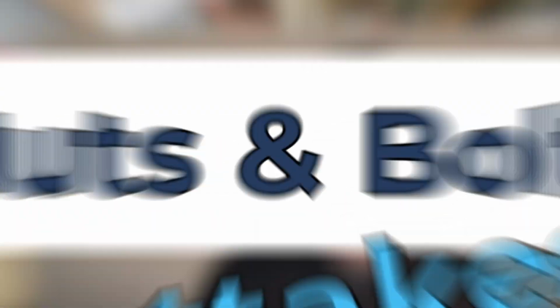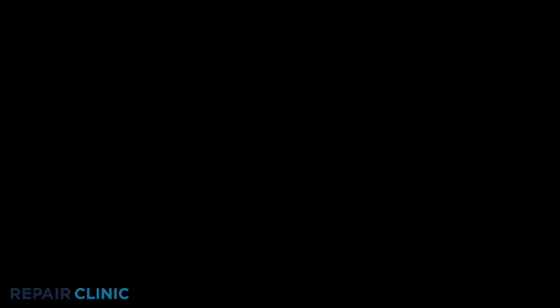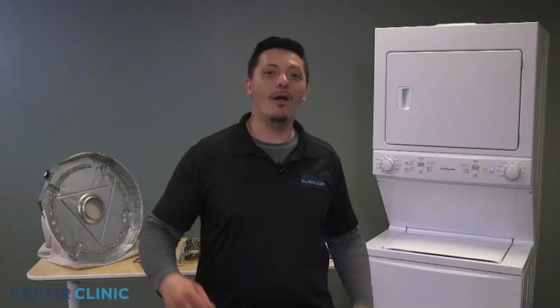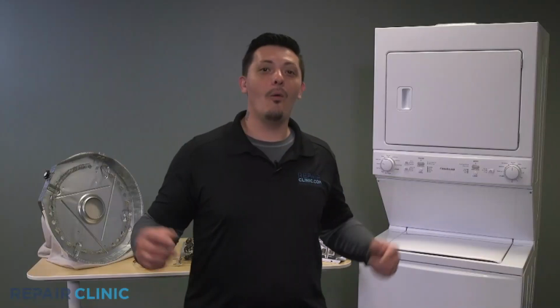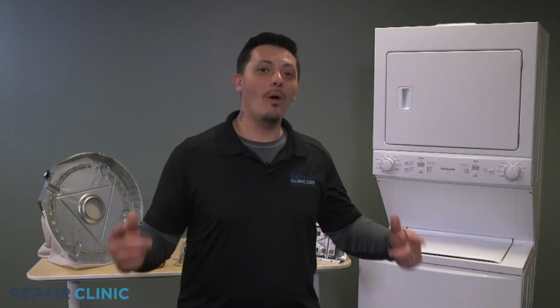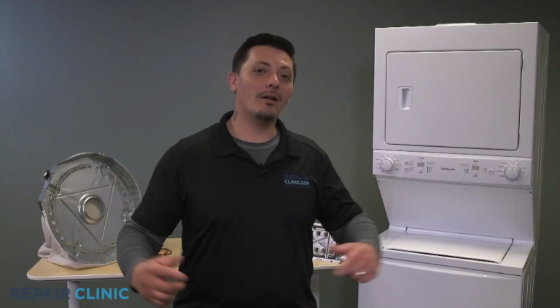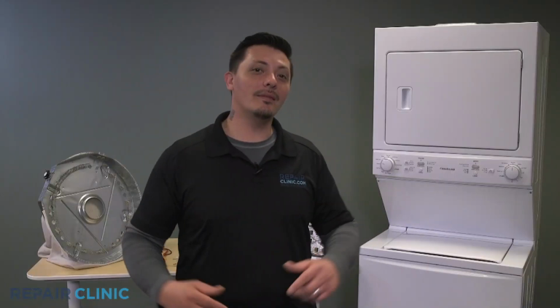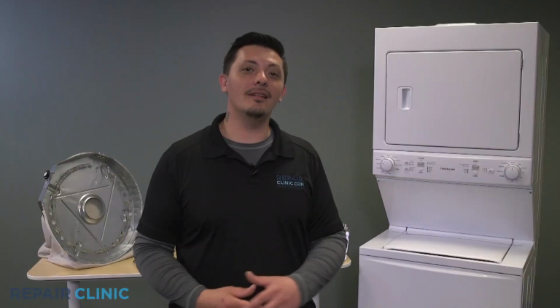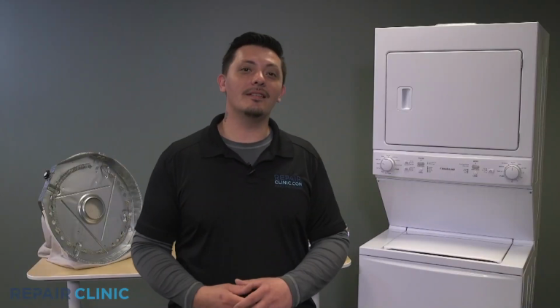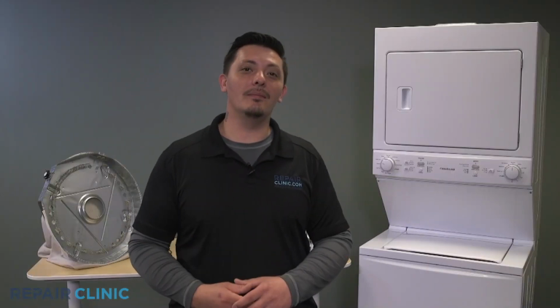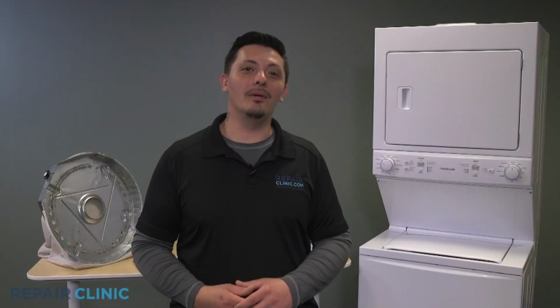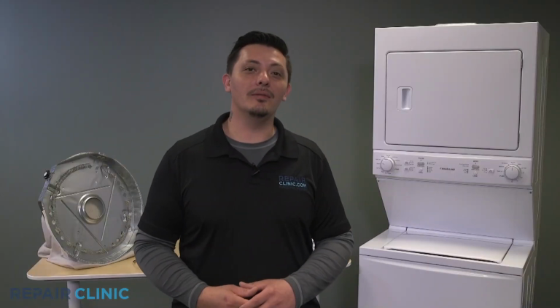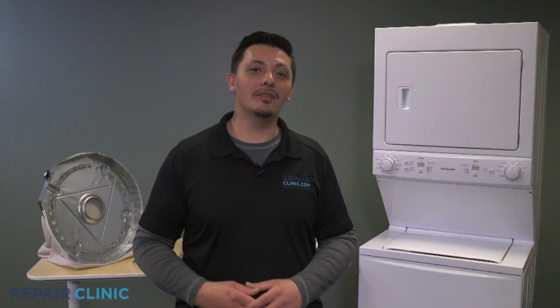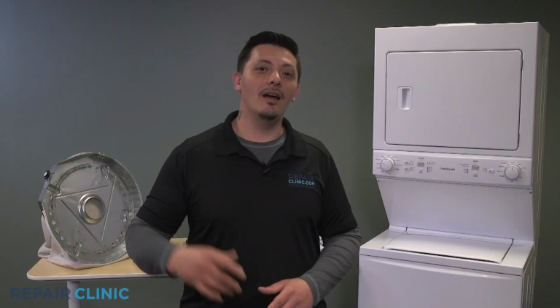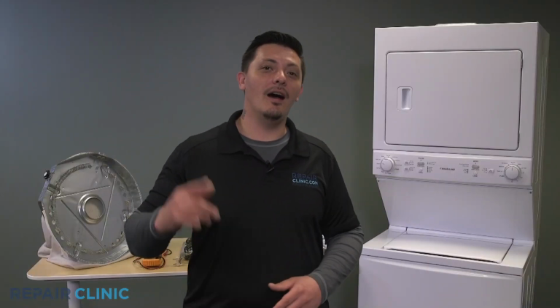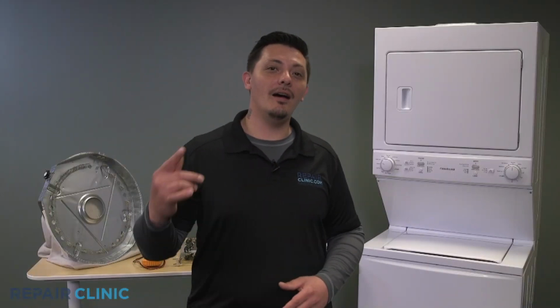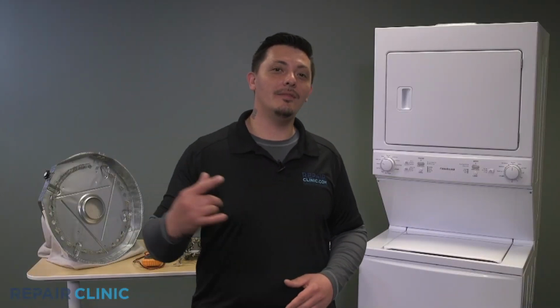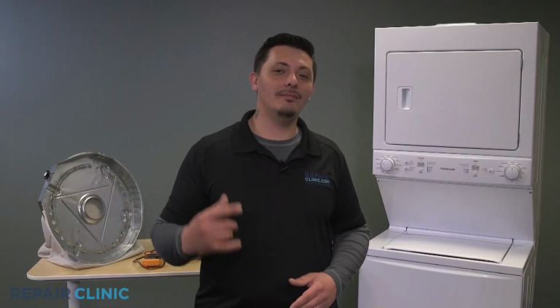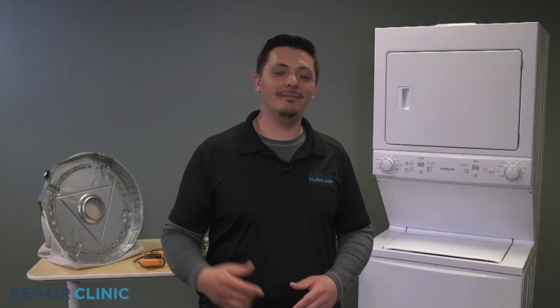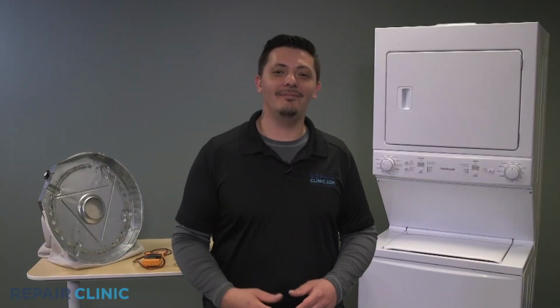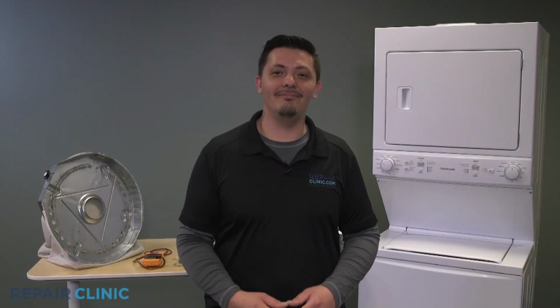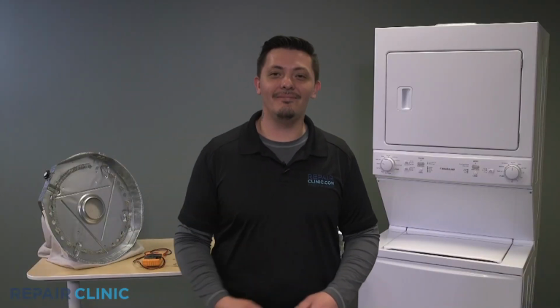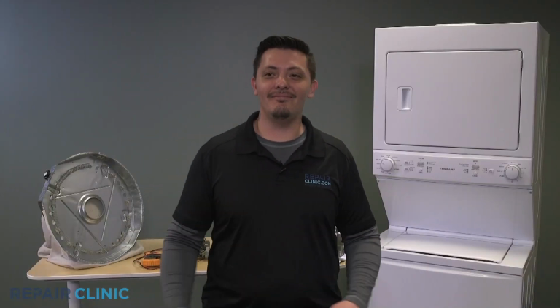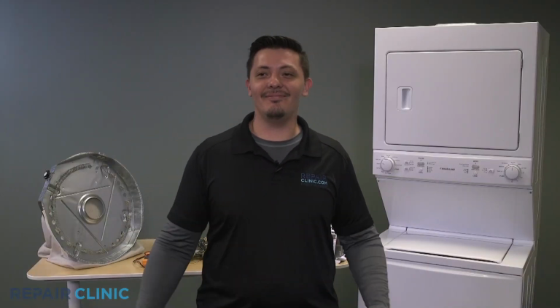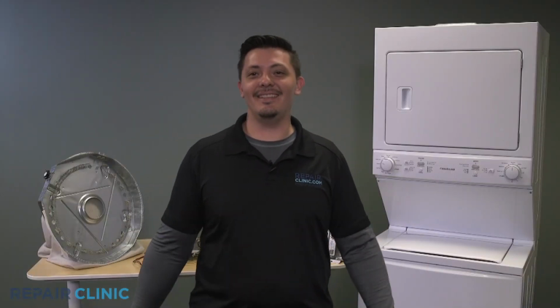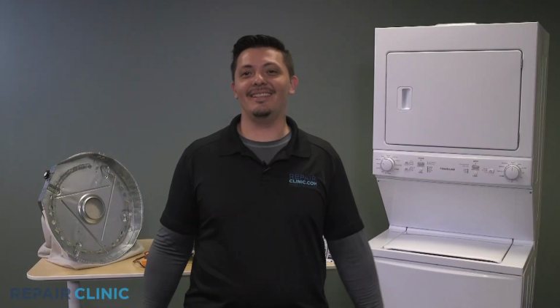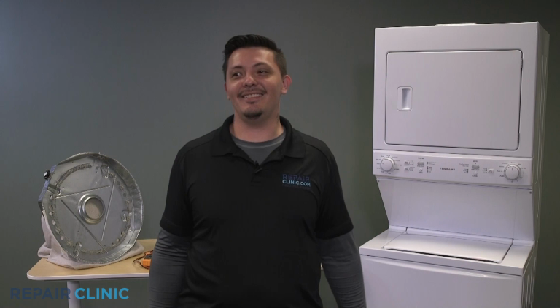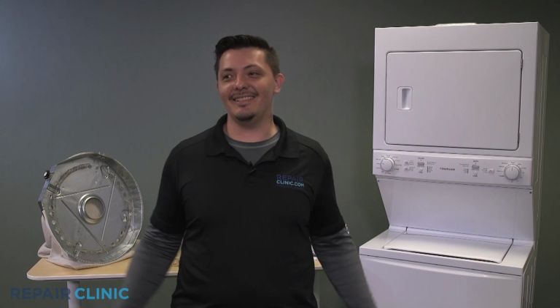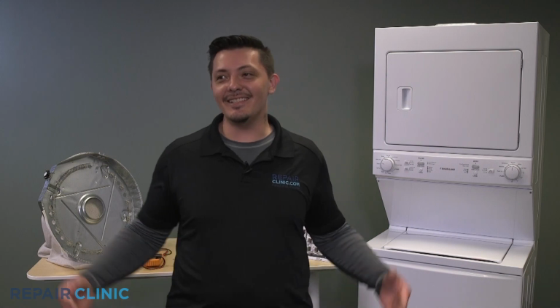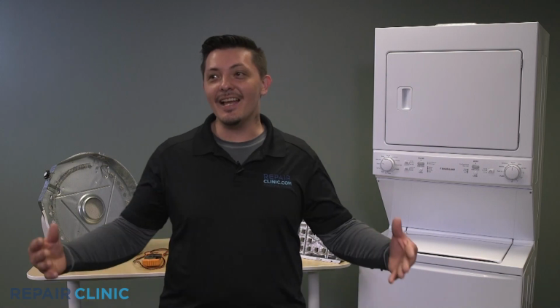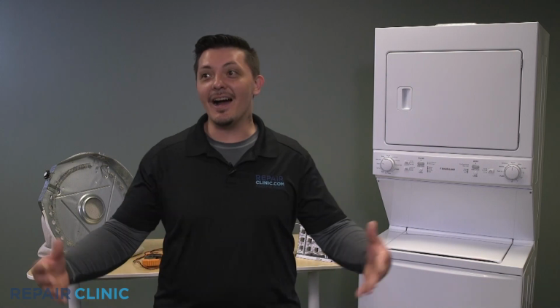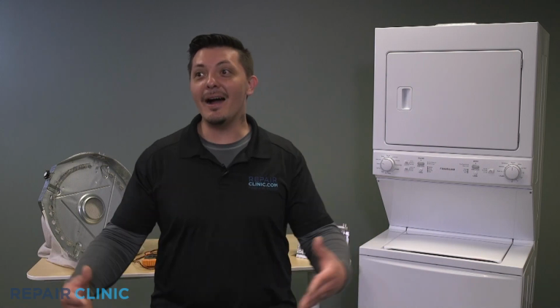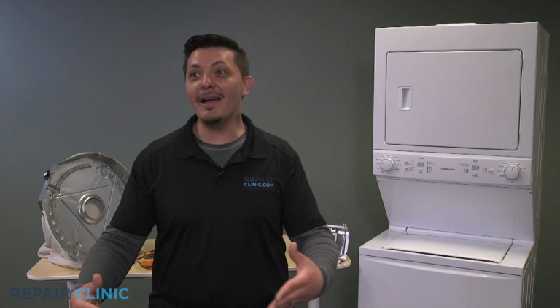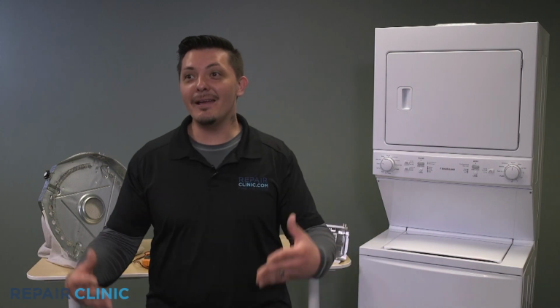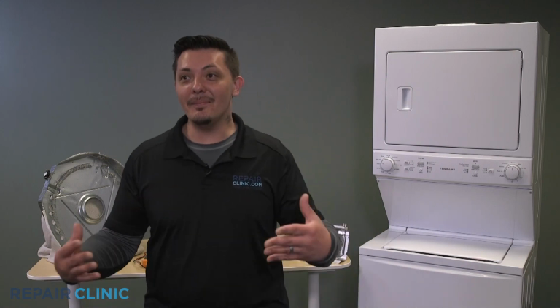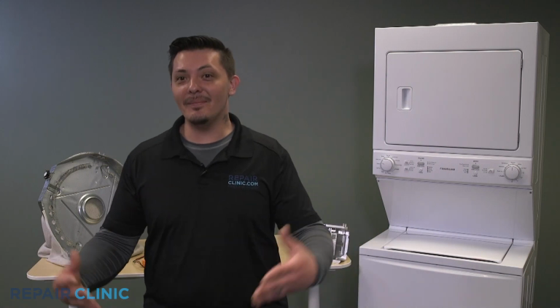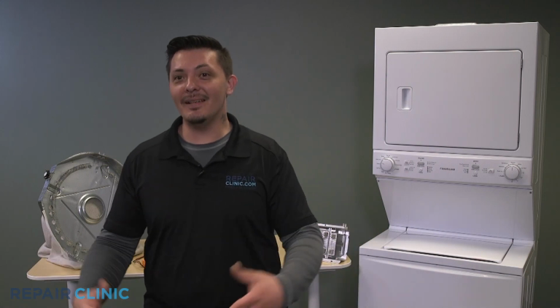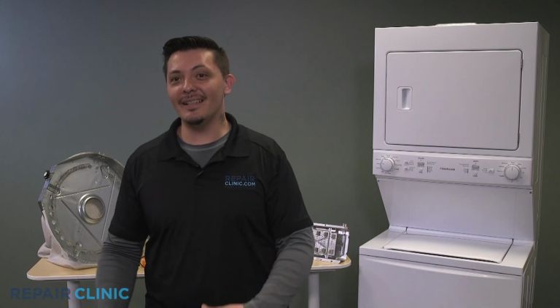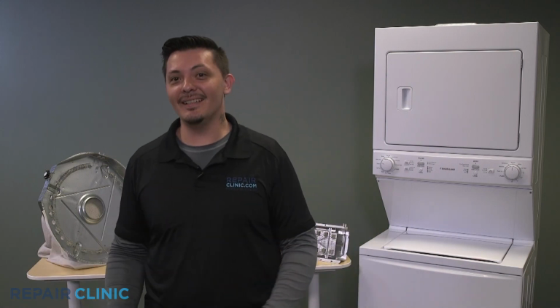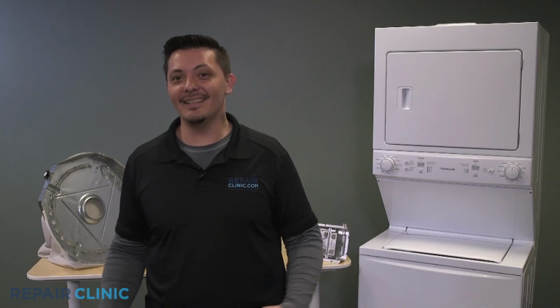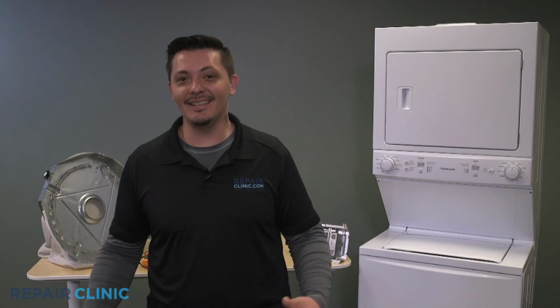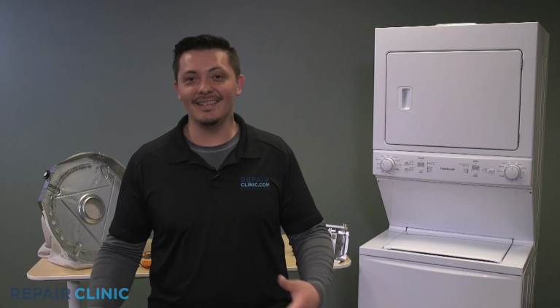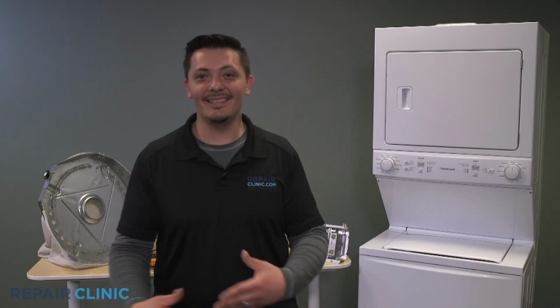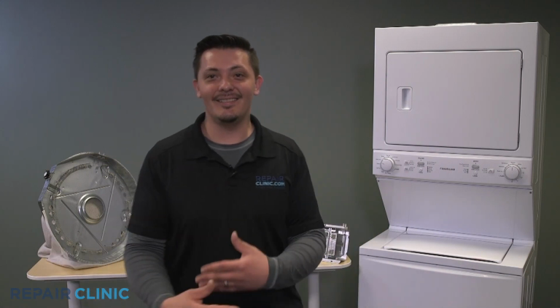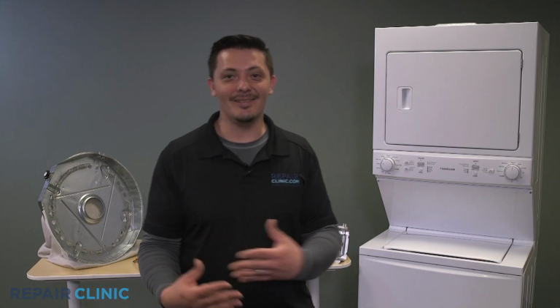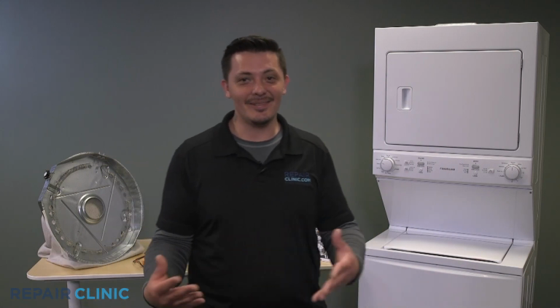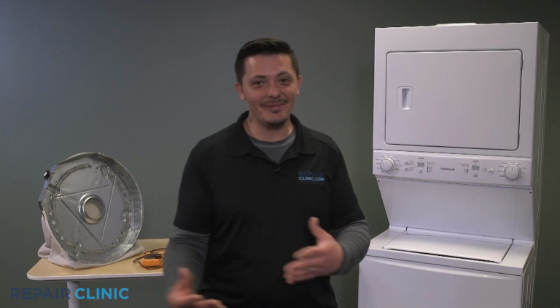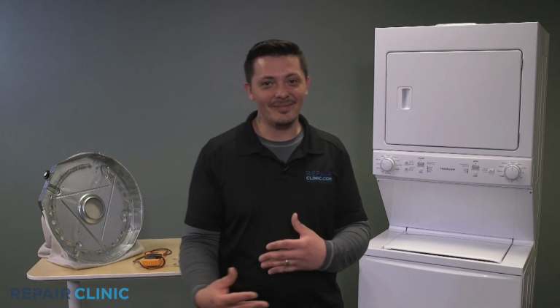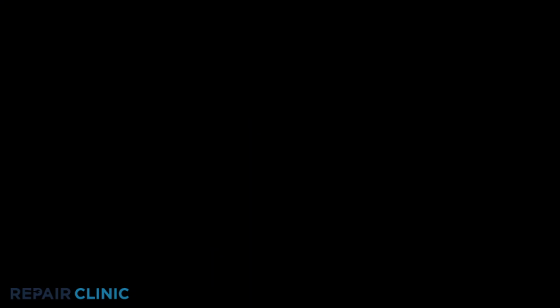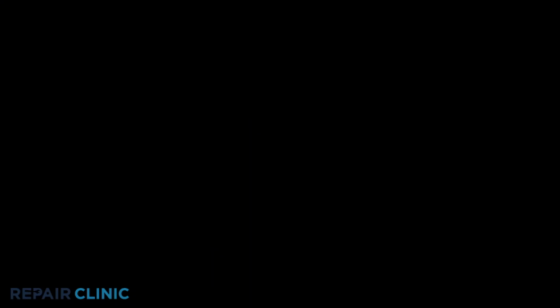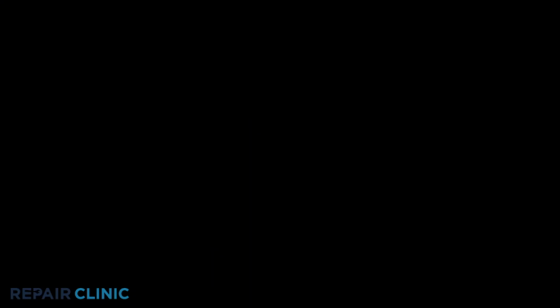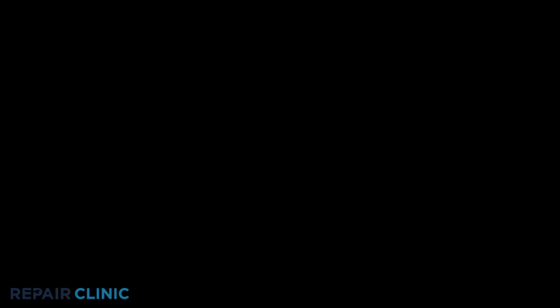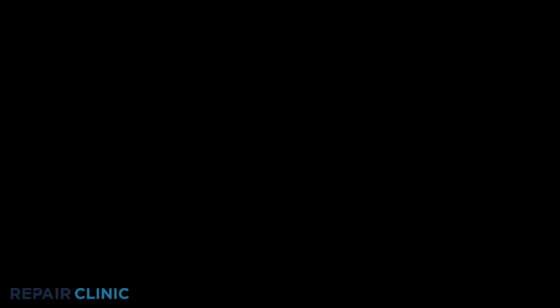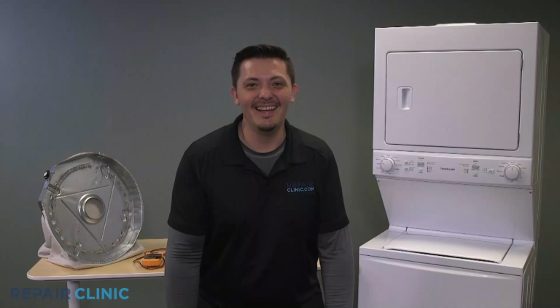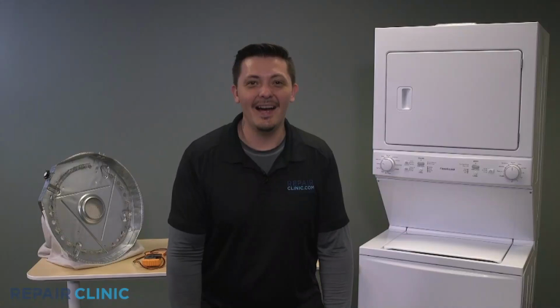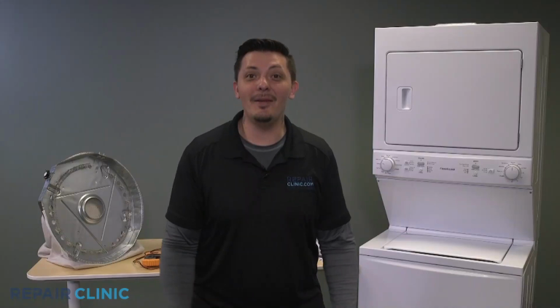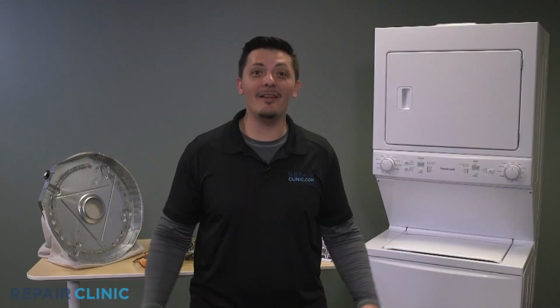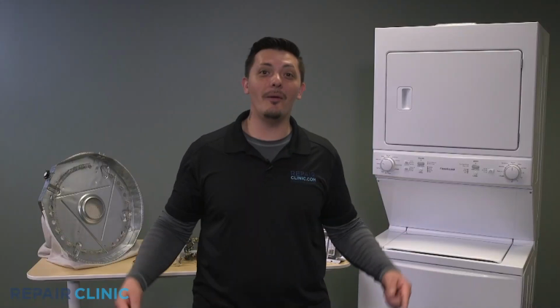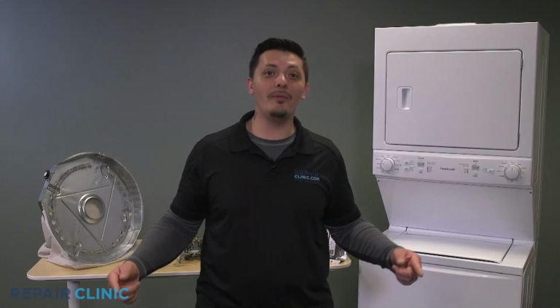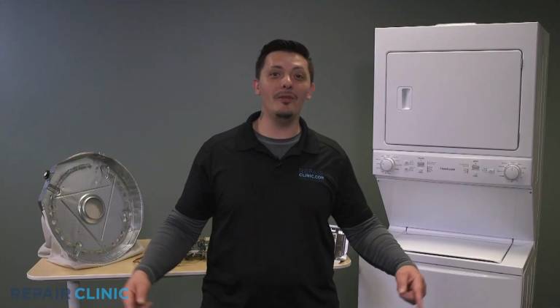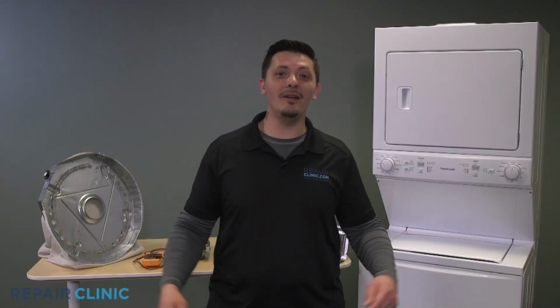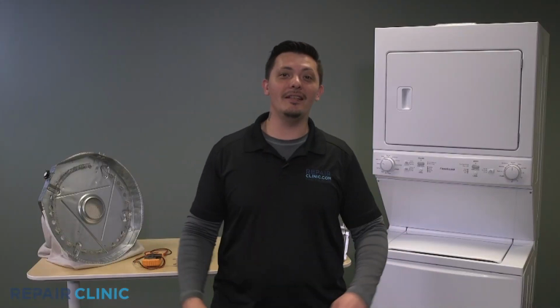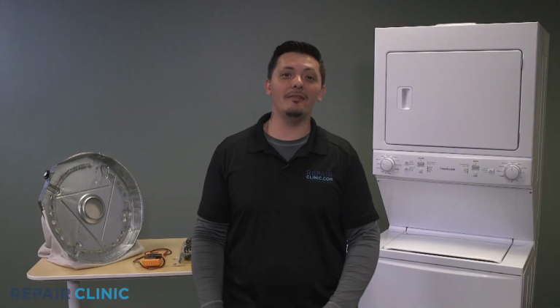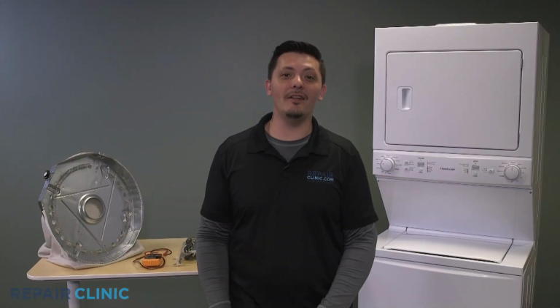Welcome to Nuts and Bolts. I am Joseph. I'm here to help you identify.